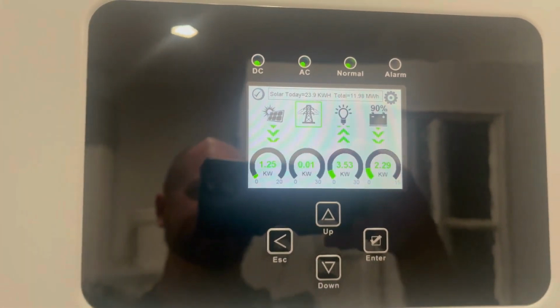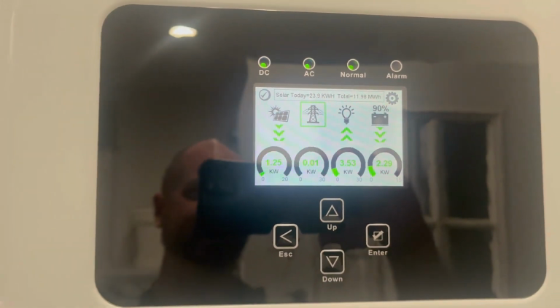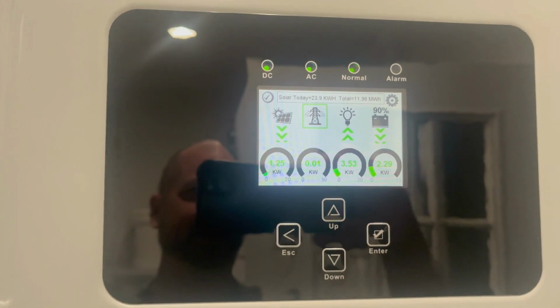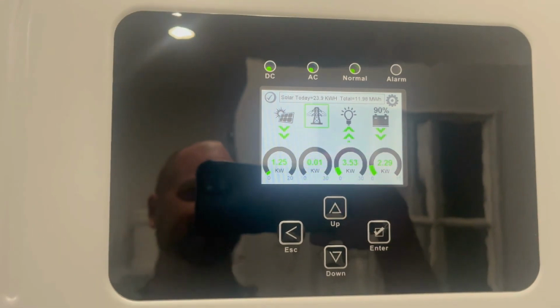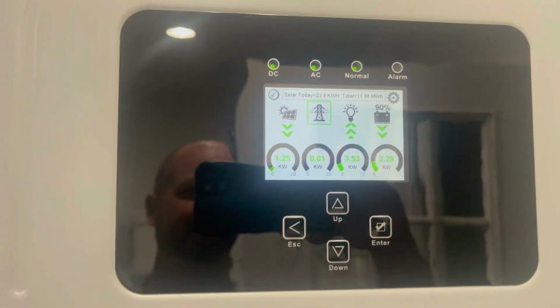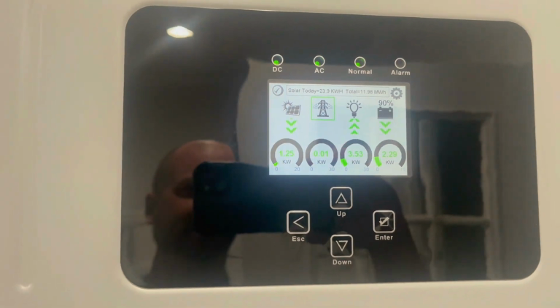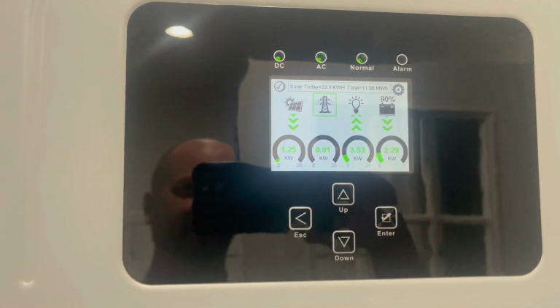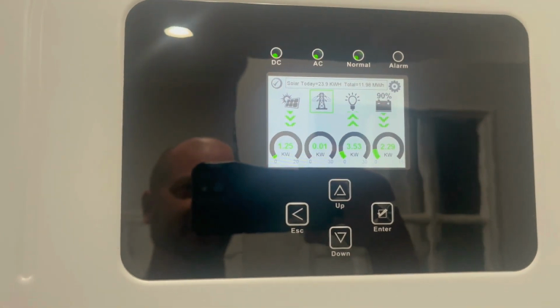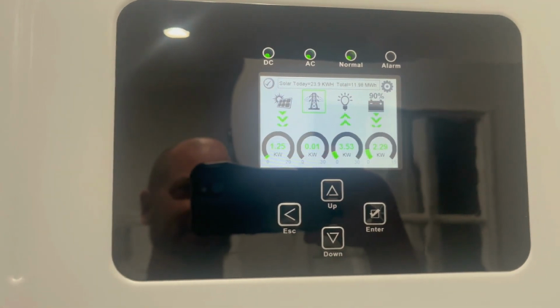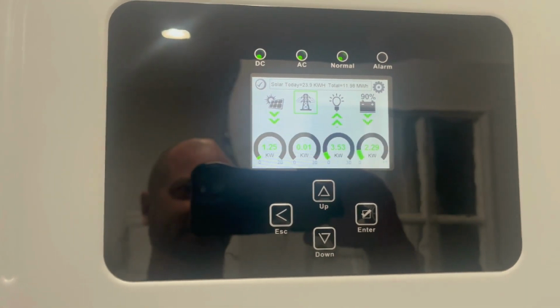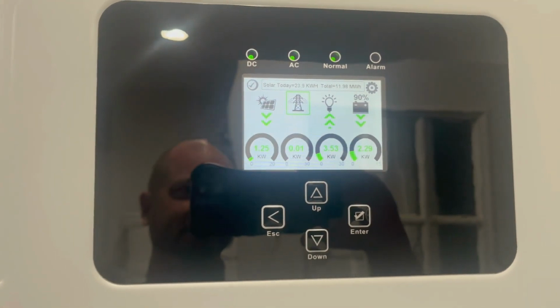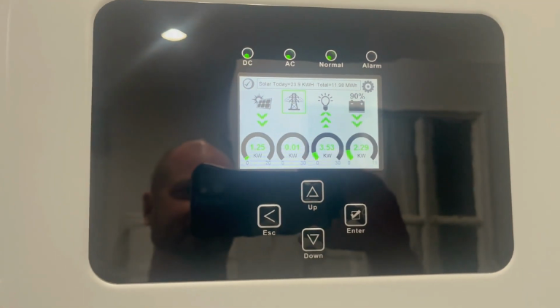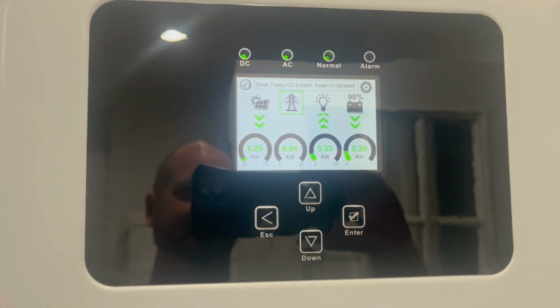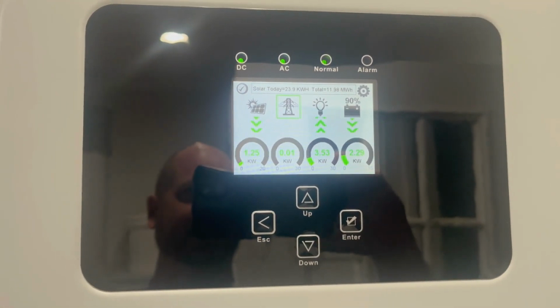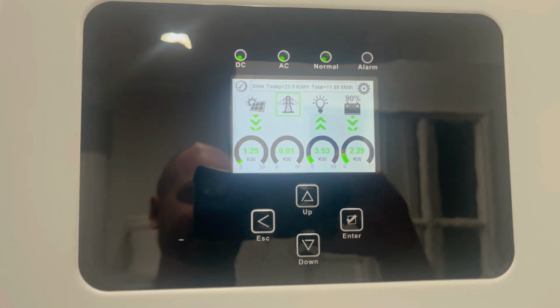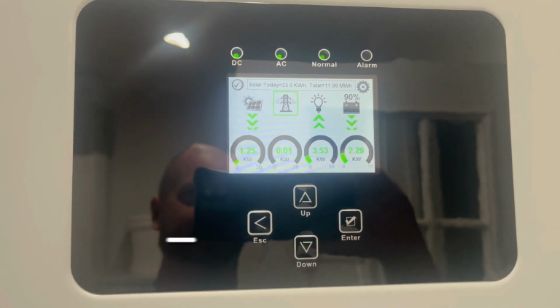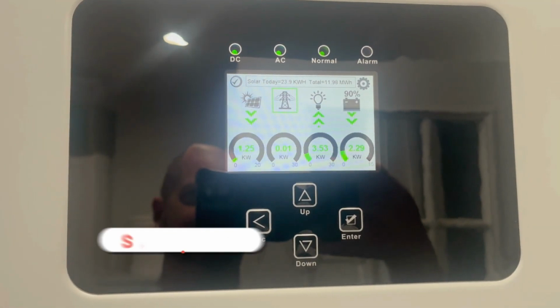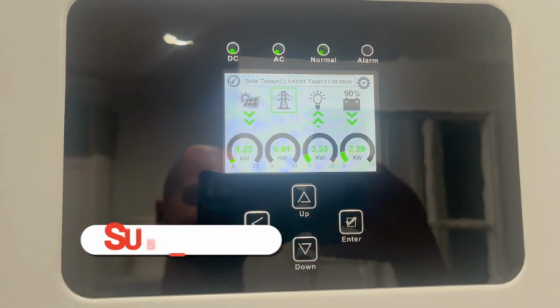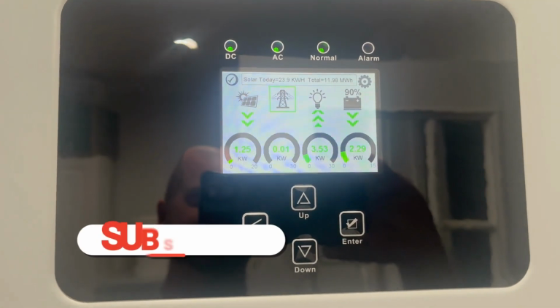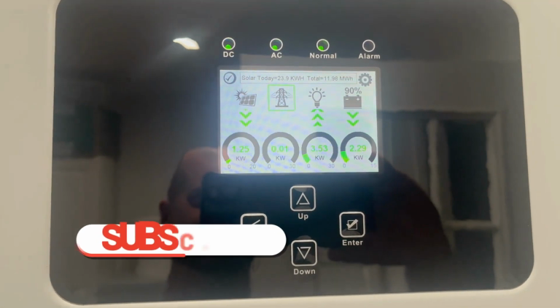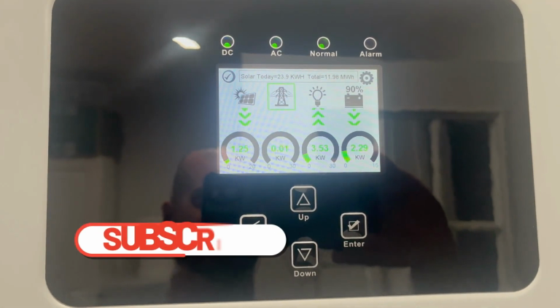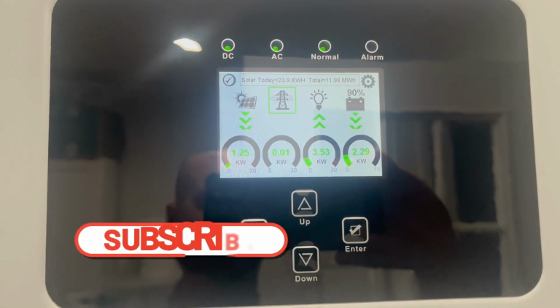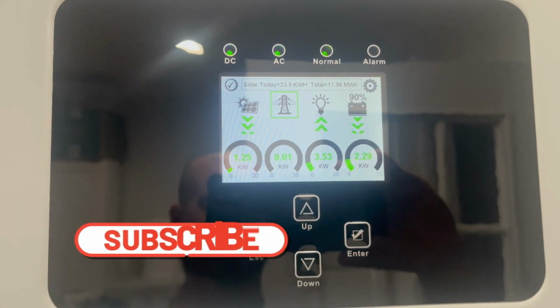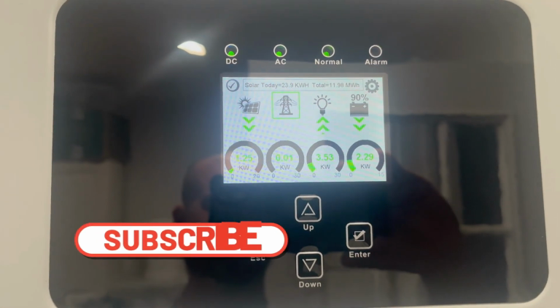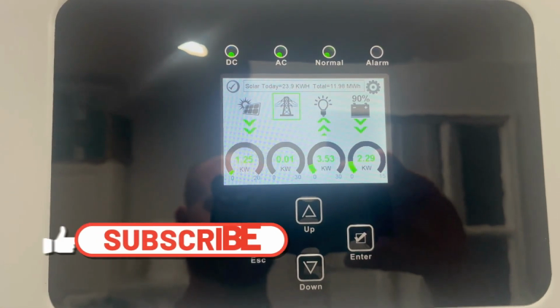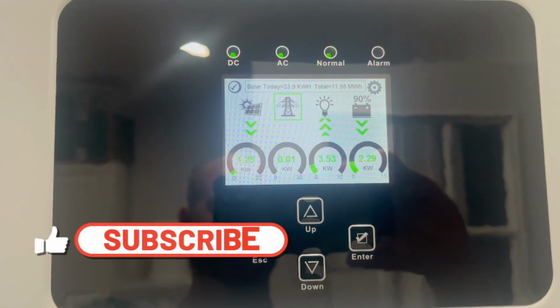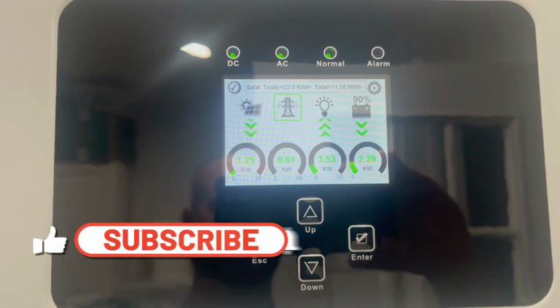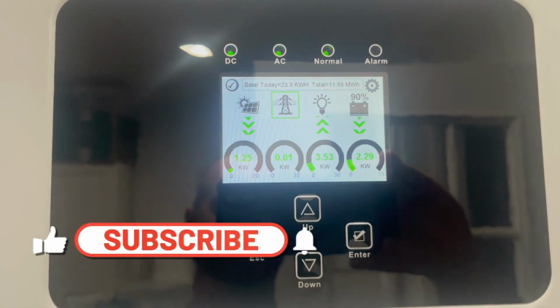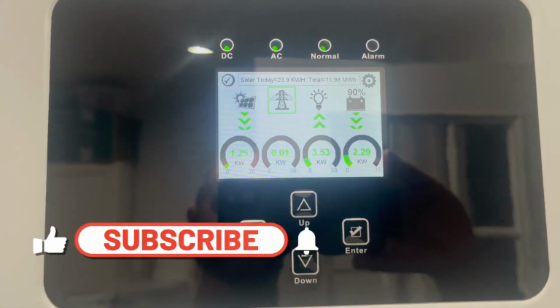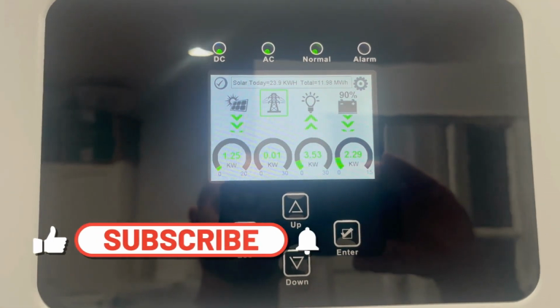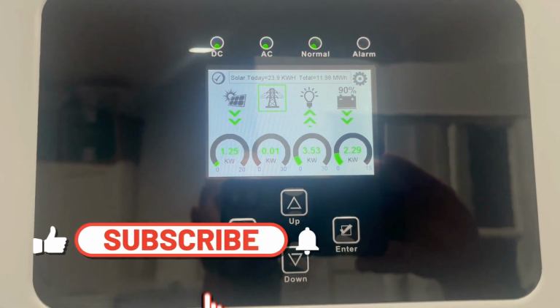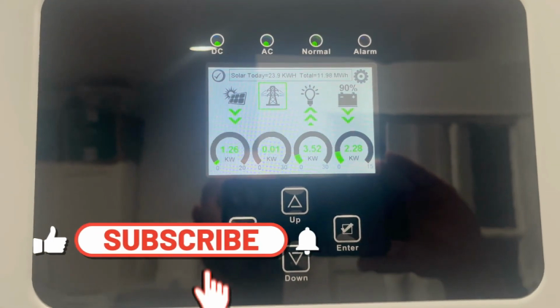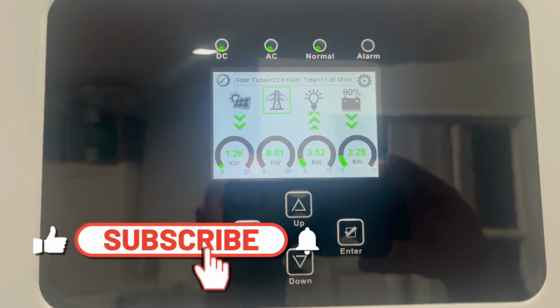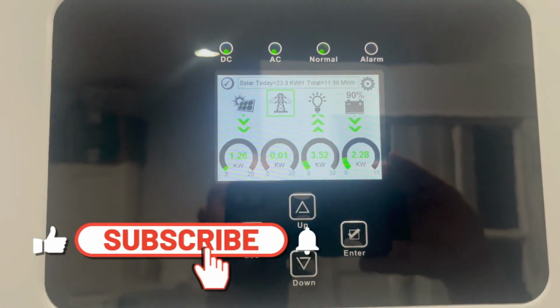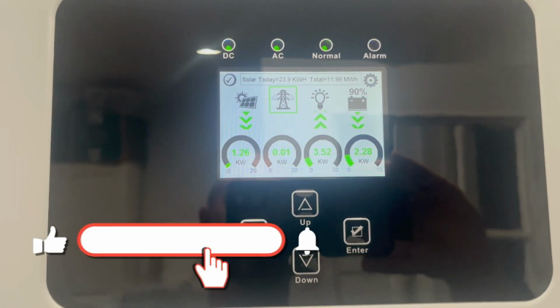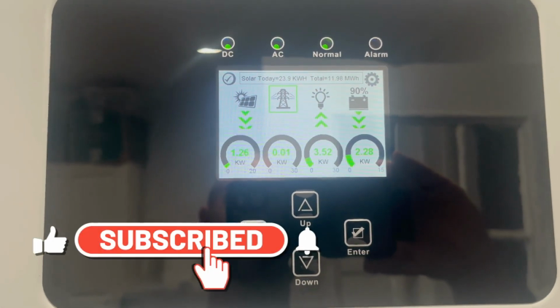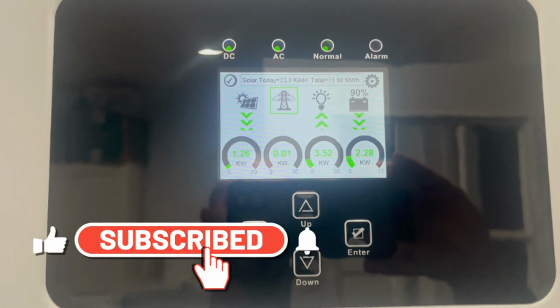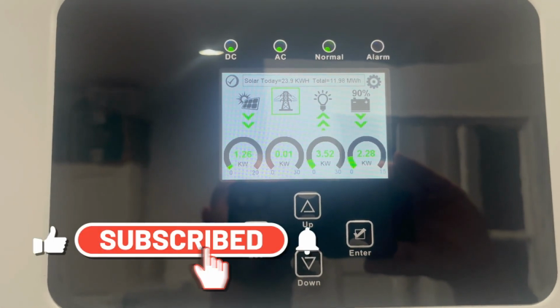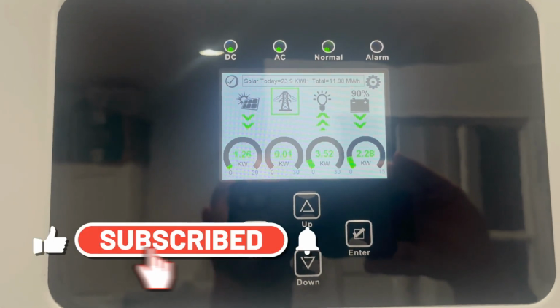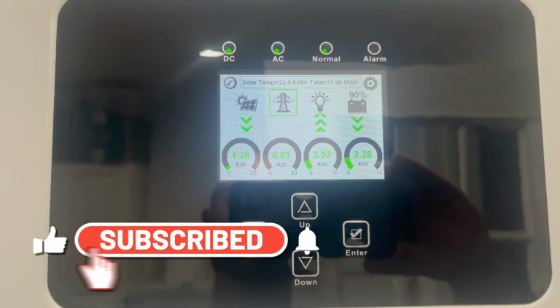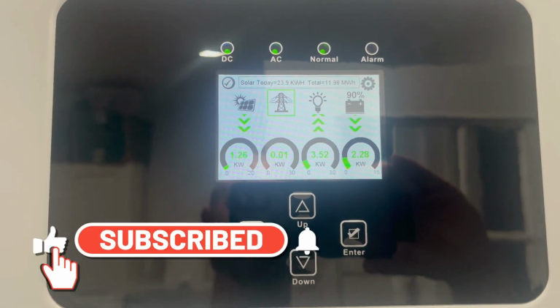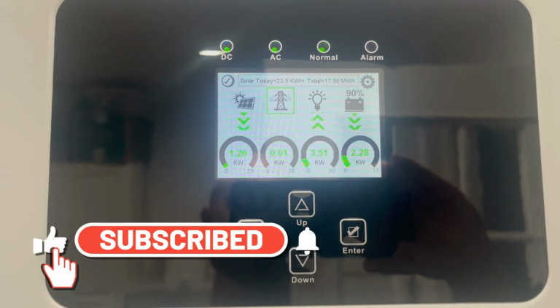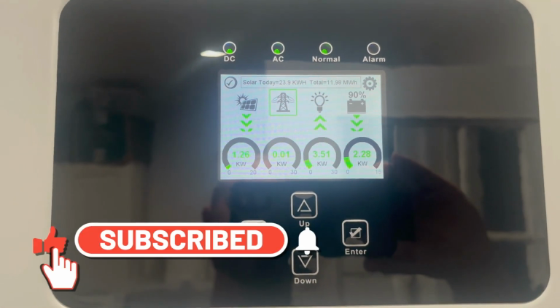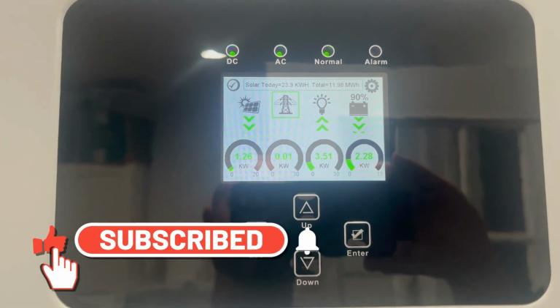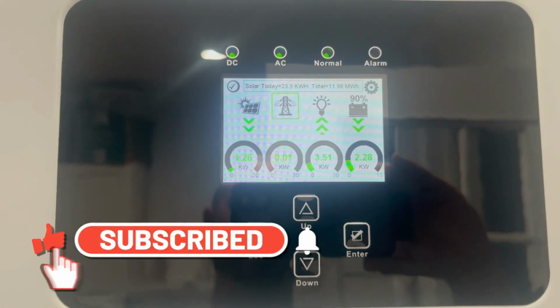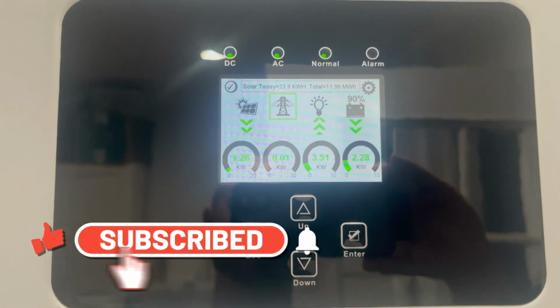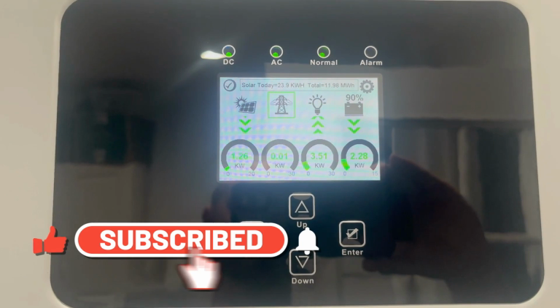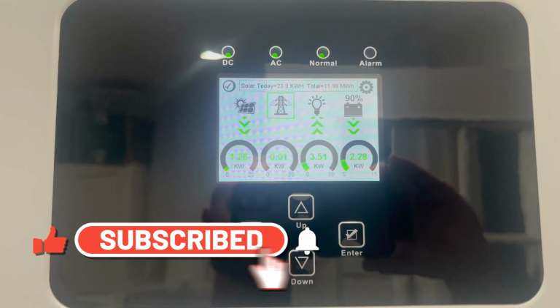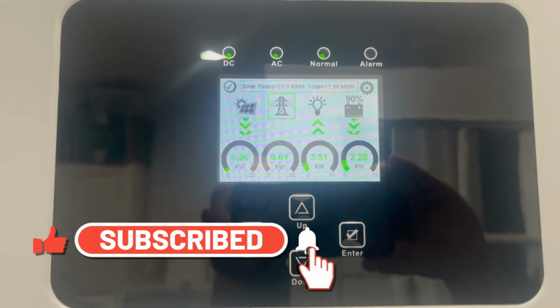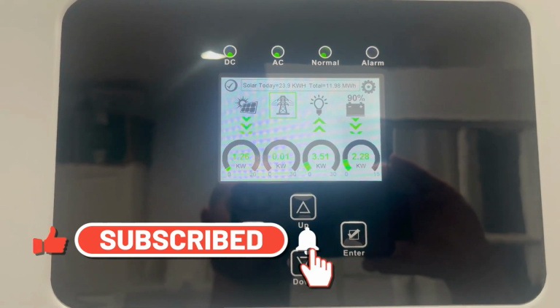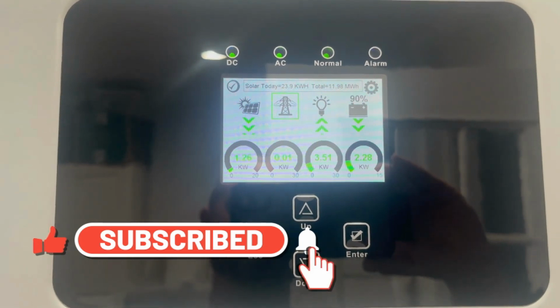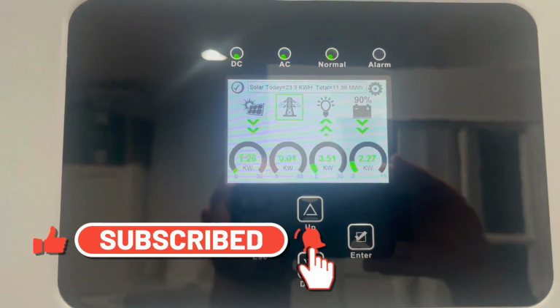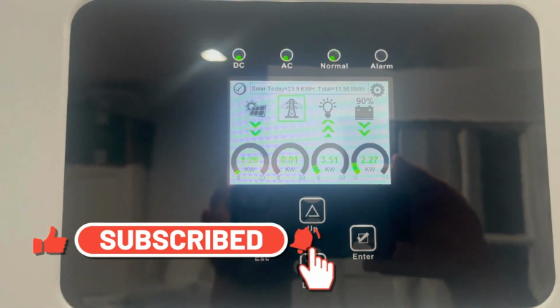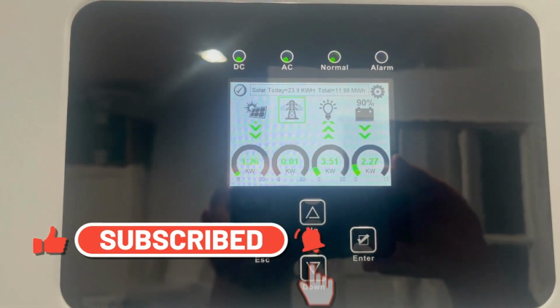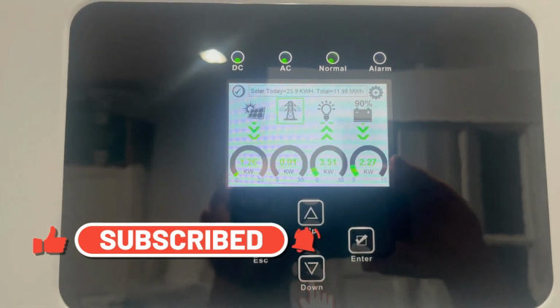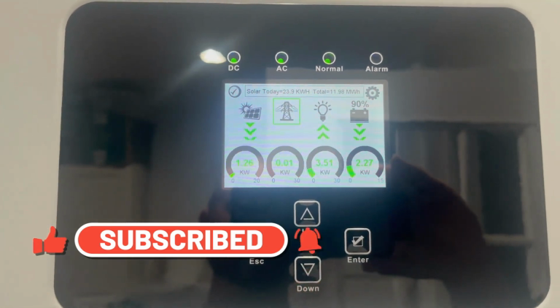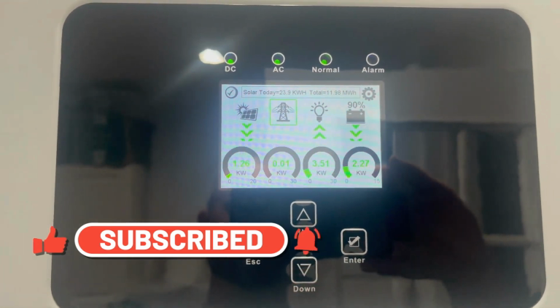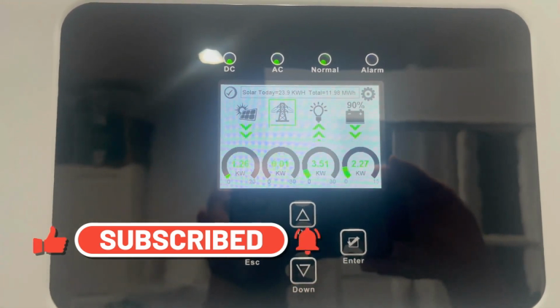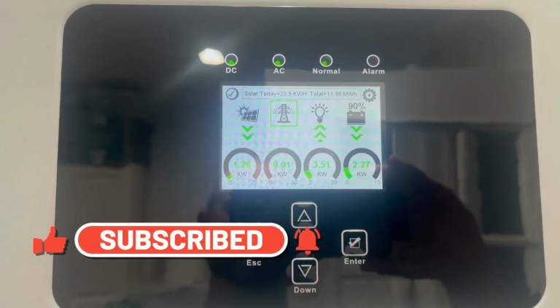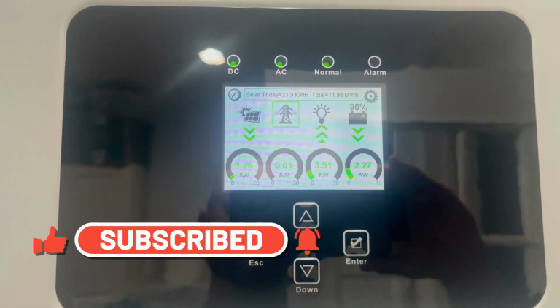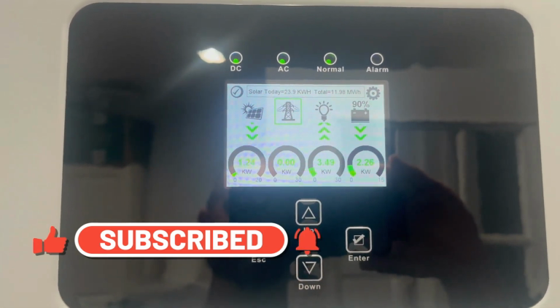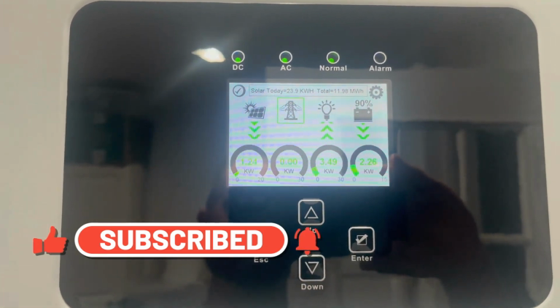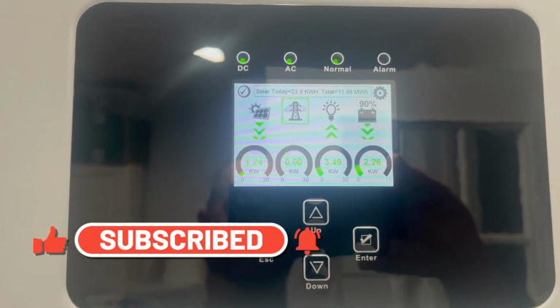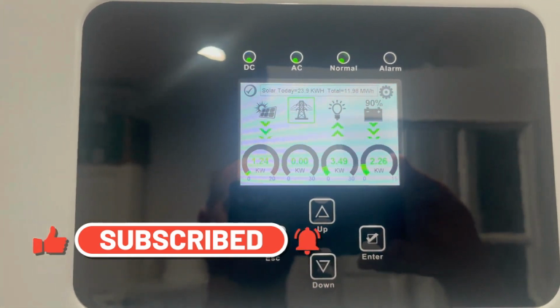Pretty neat to see. Hopefully you found some value in this — make sure you subscribe to this channel for more solar tips on how I'm doing this thing off-grid.